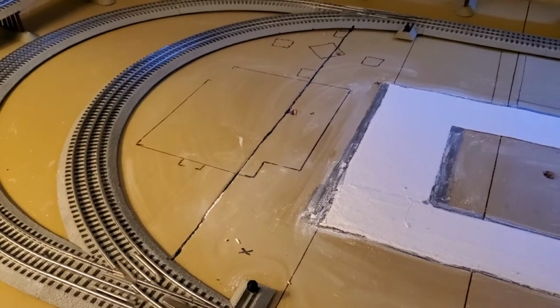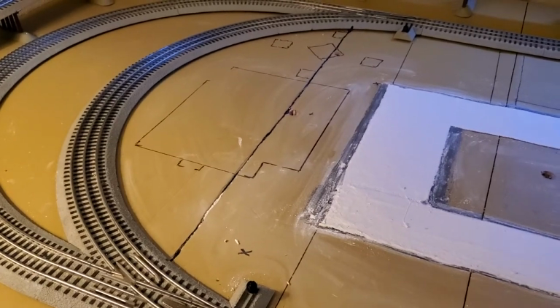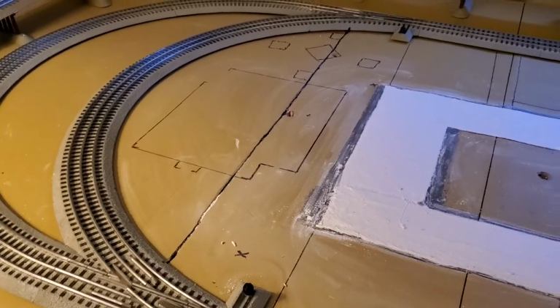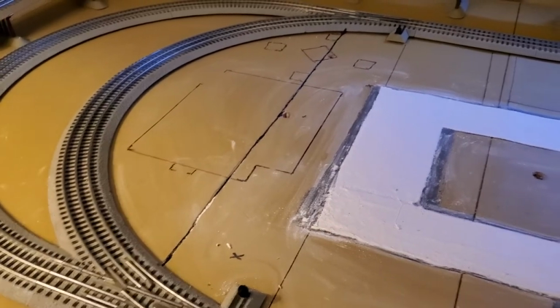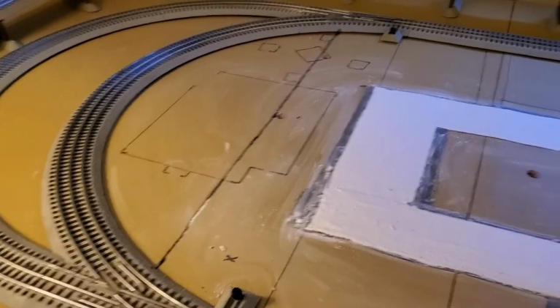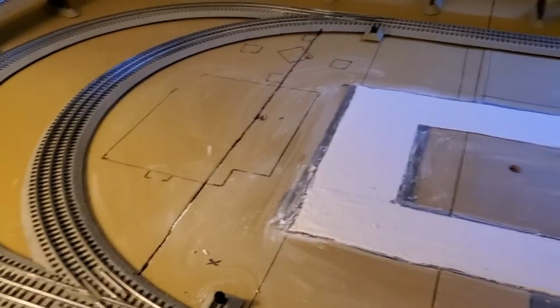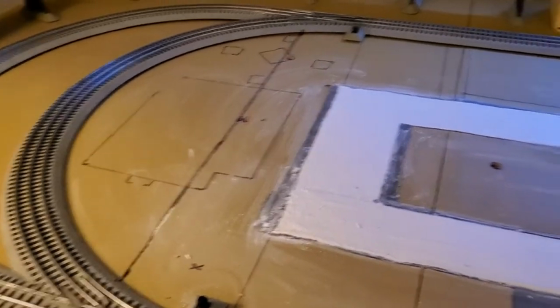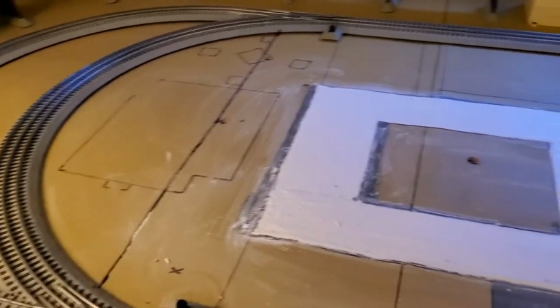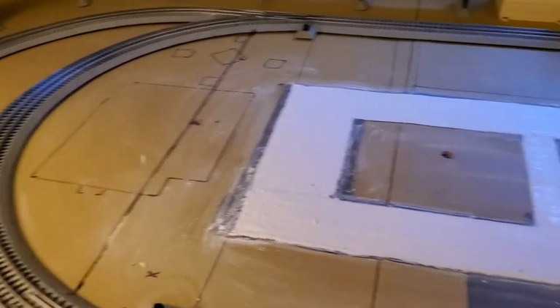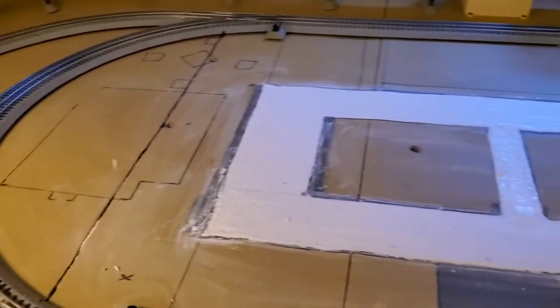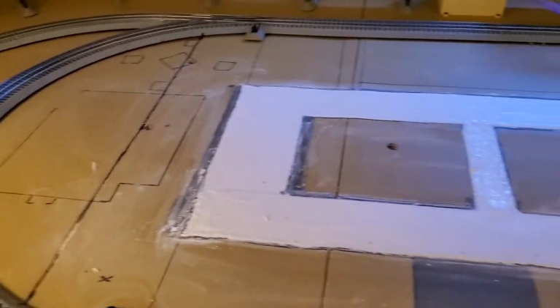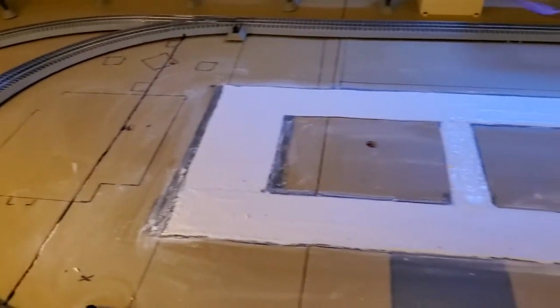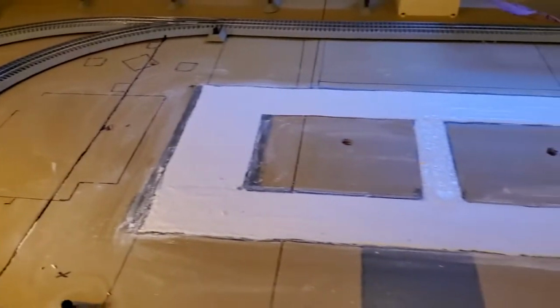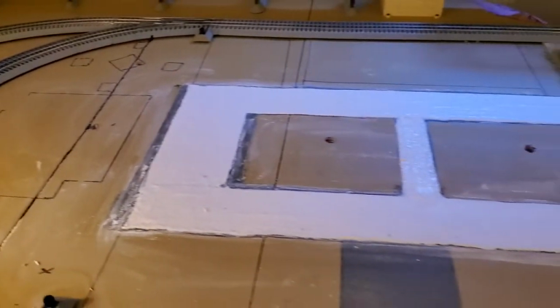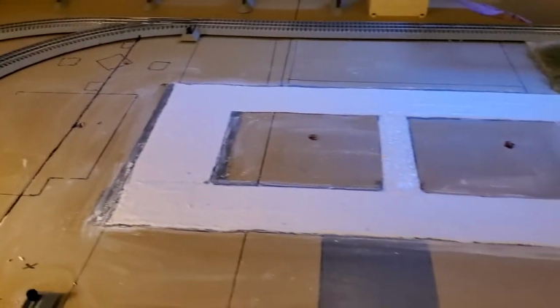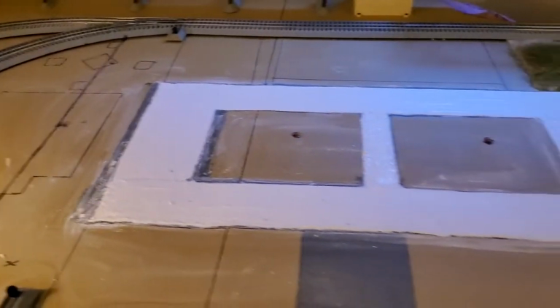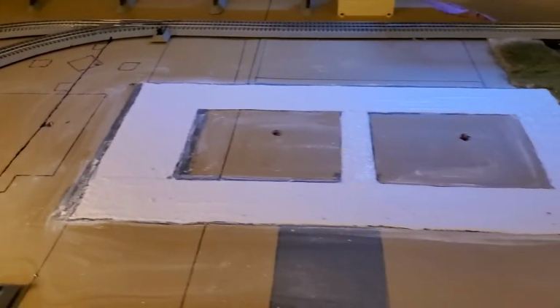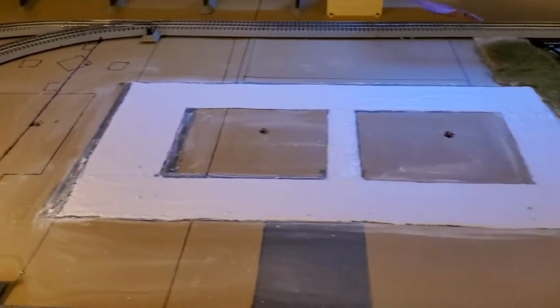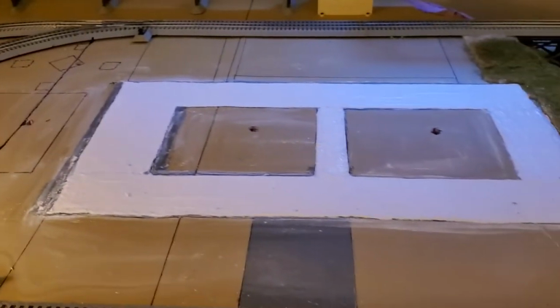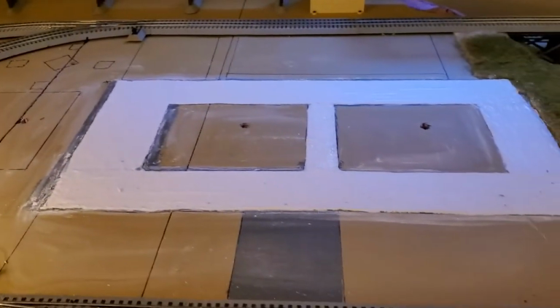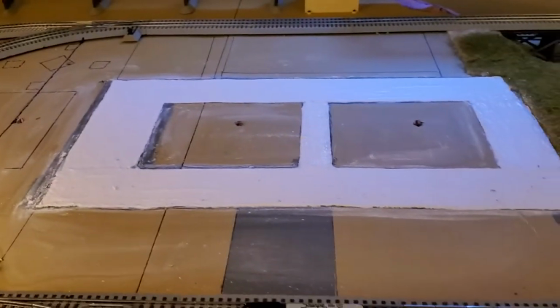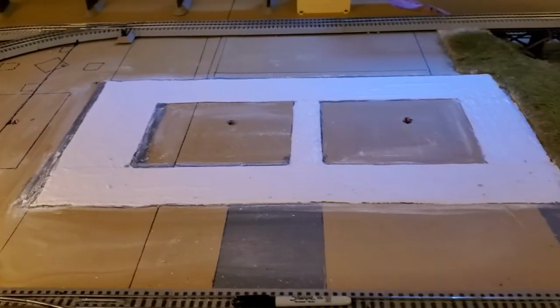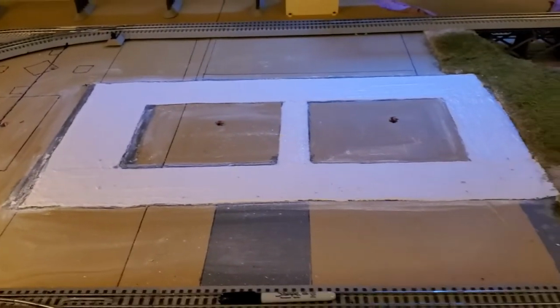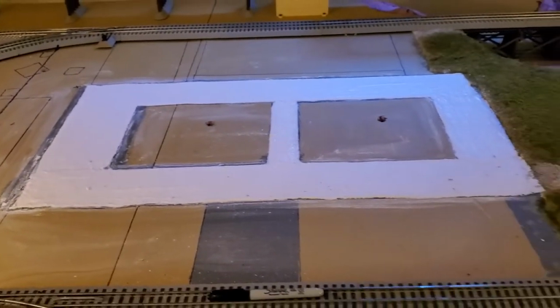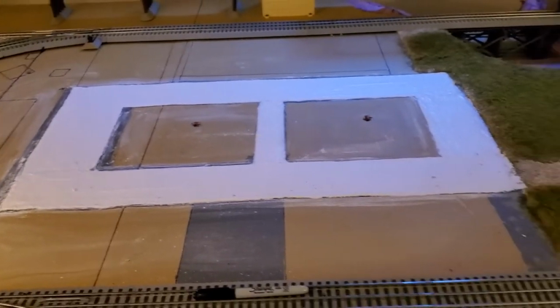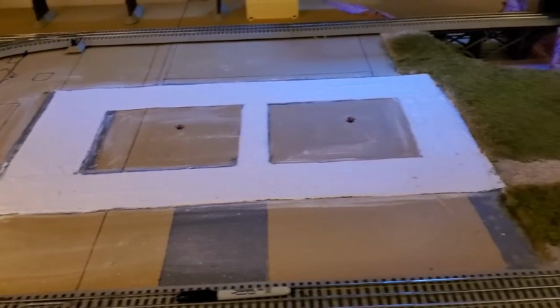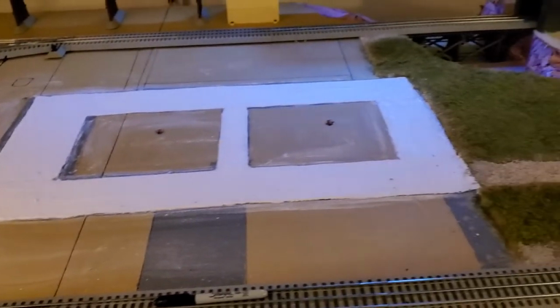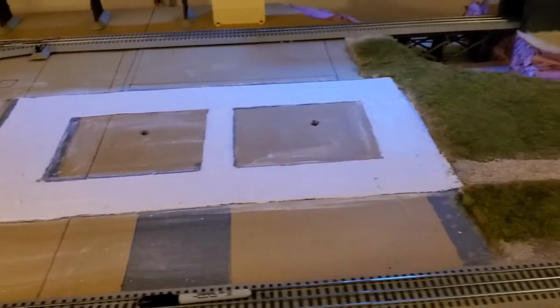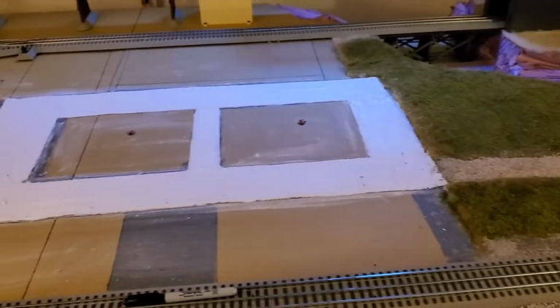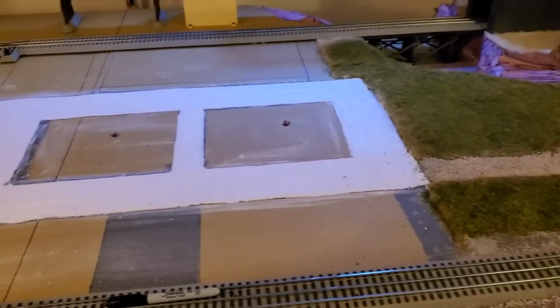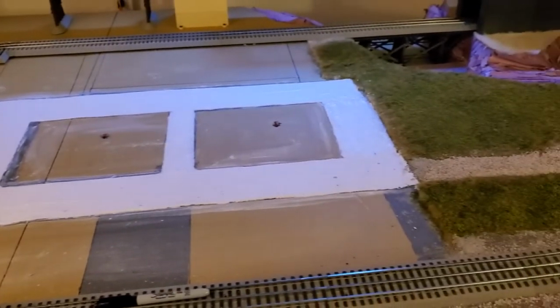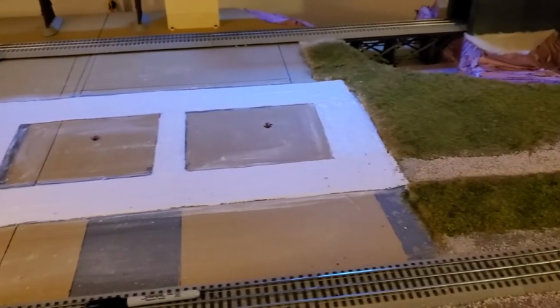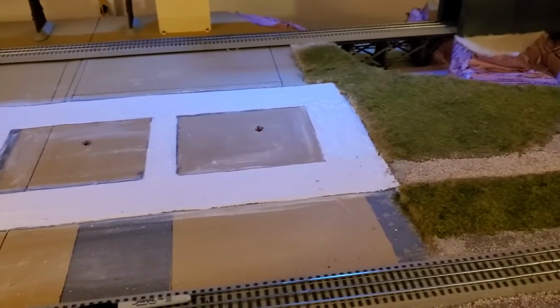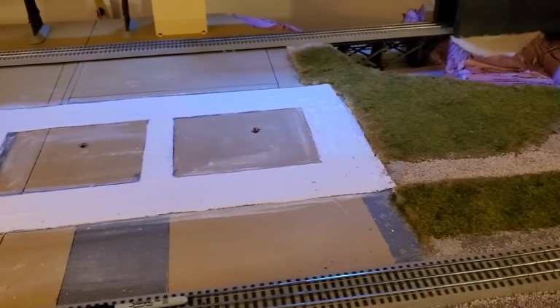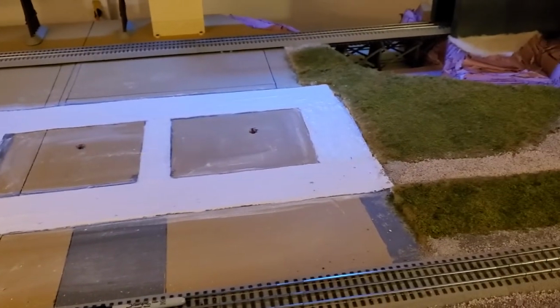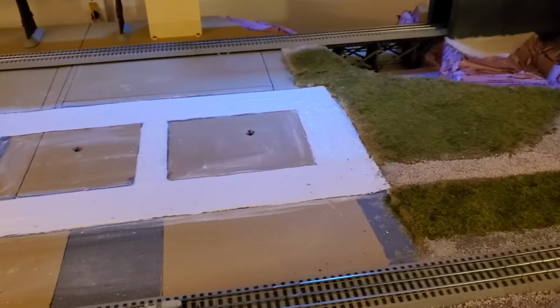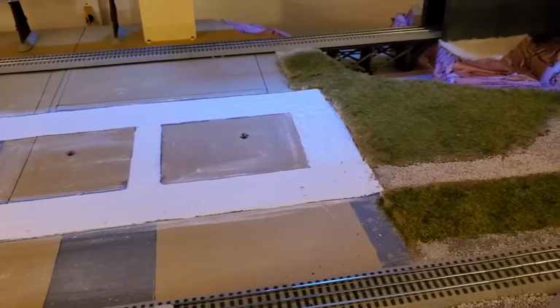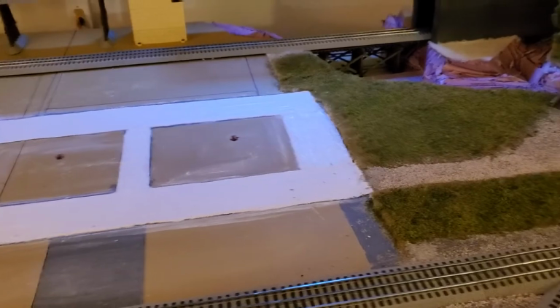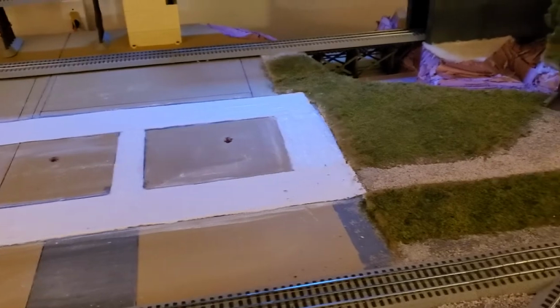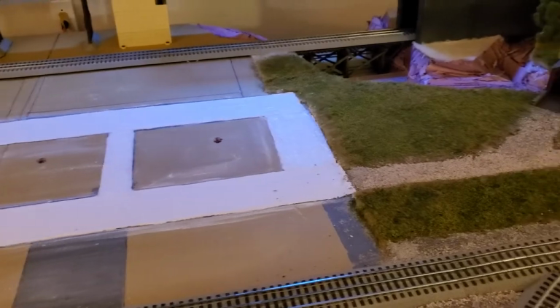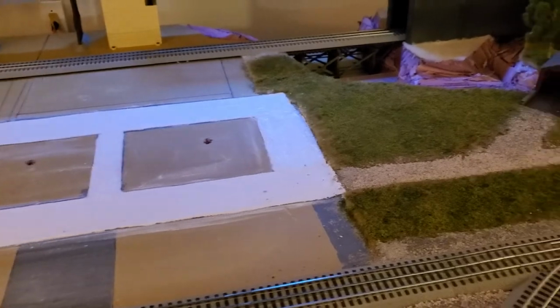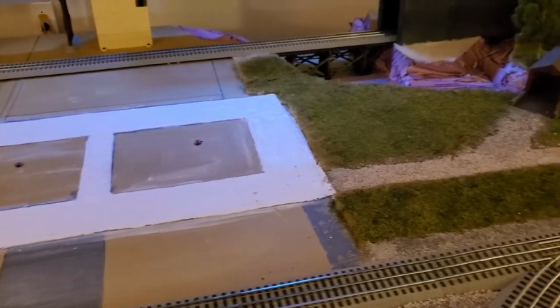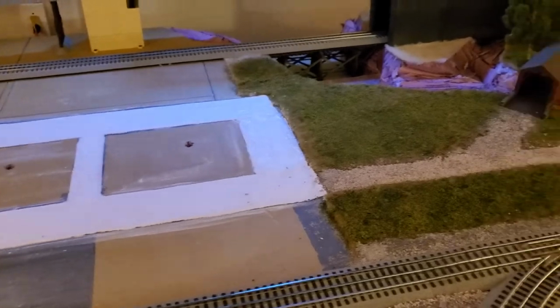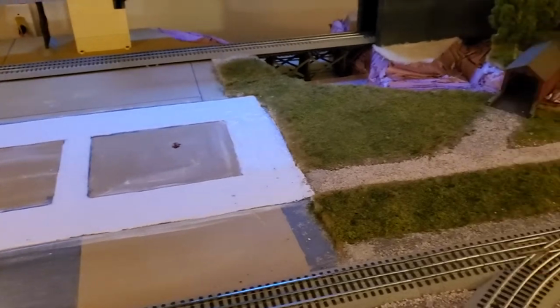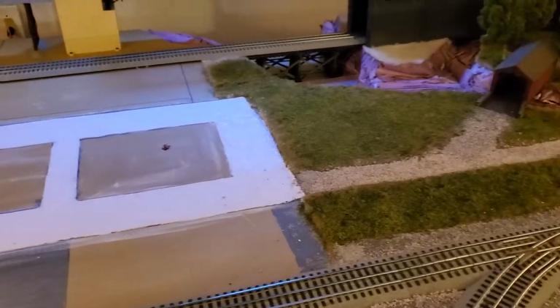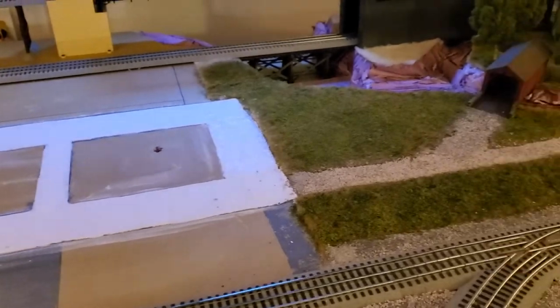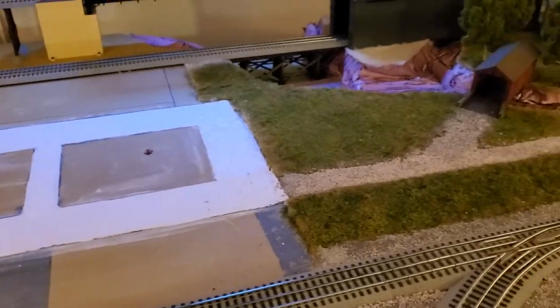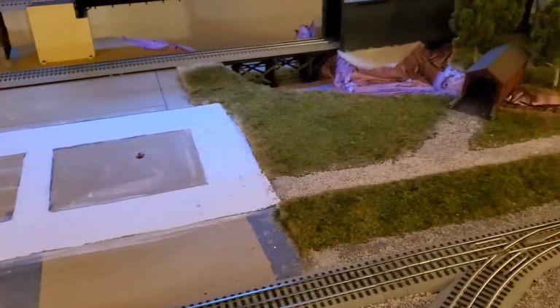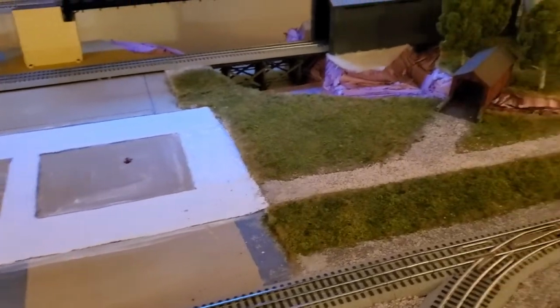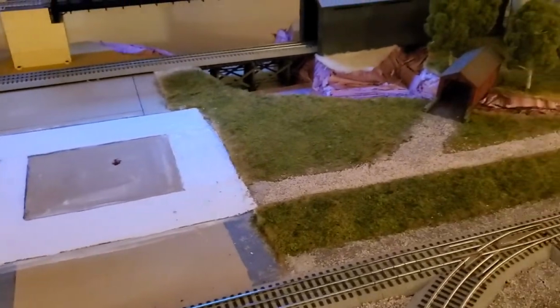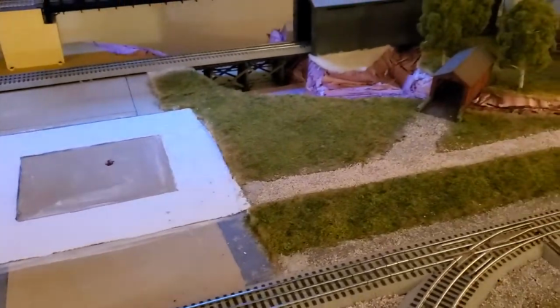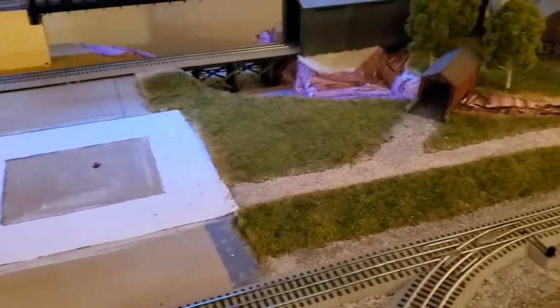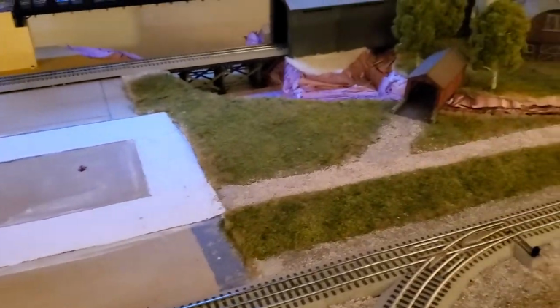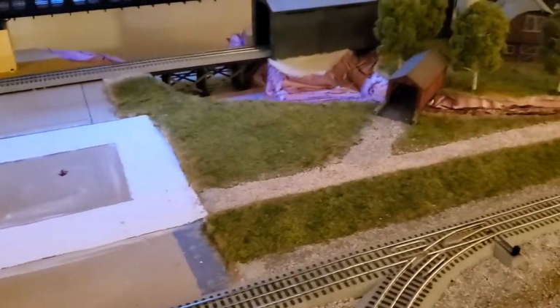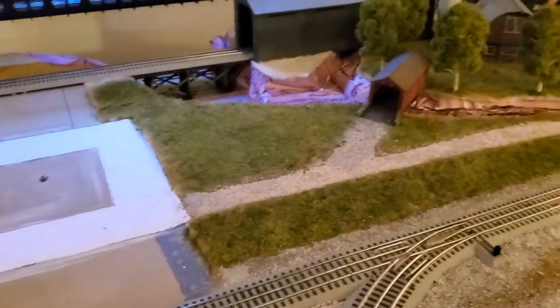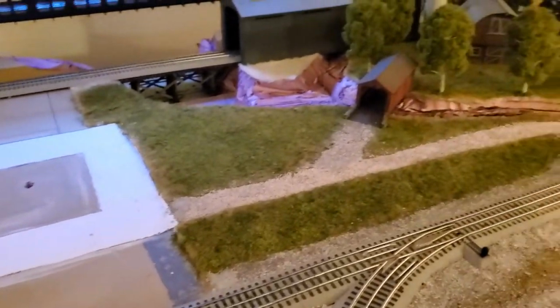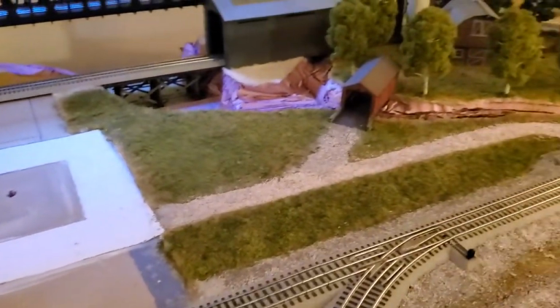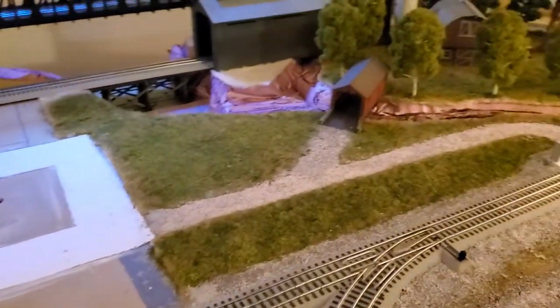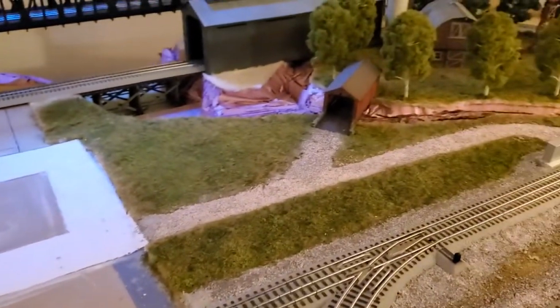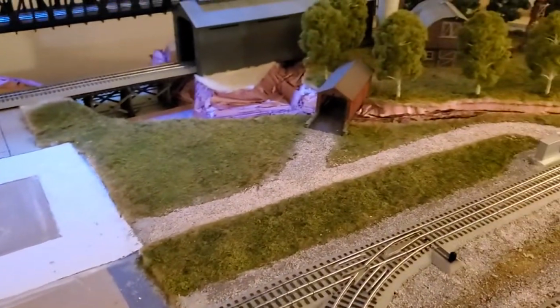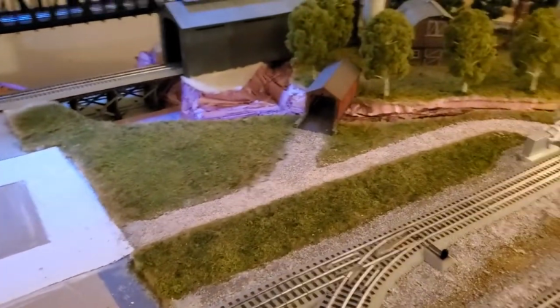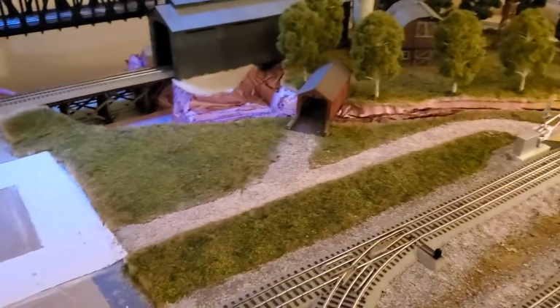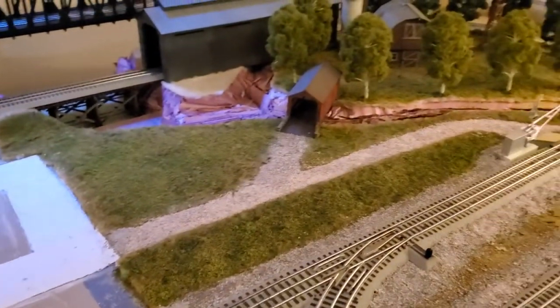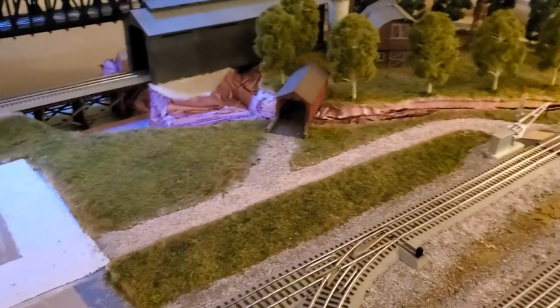All right, I just wanted to give a quick update. I'm trying to keep these short as usual. The farm - I did like the way the farm turned out.